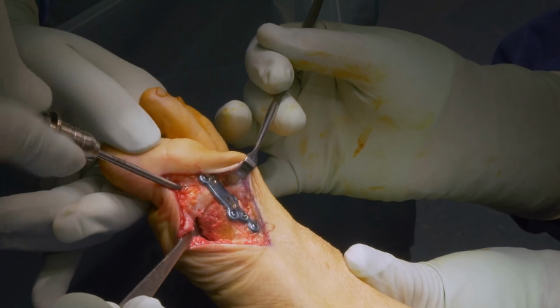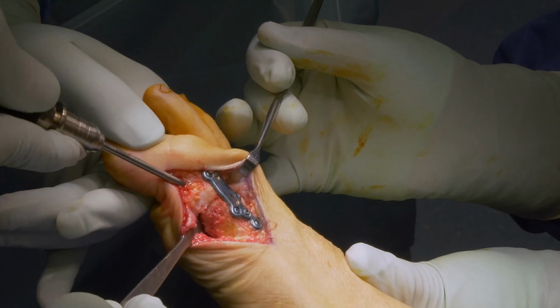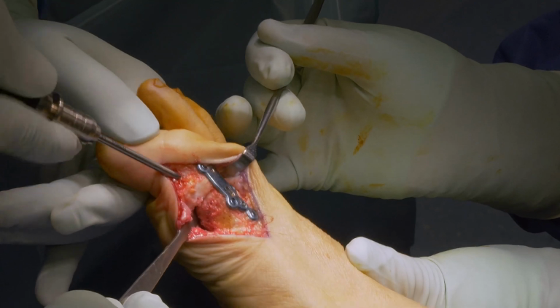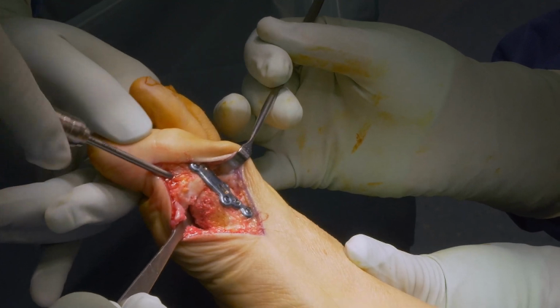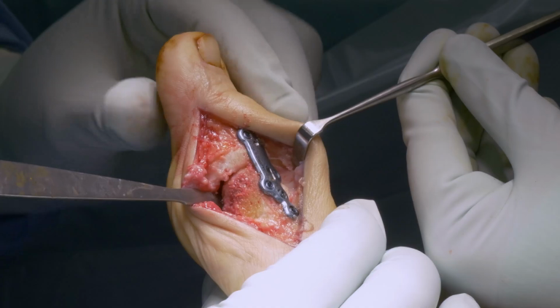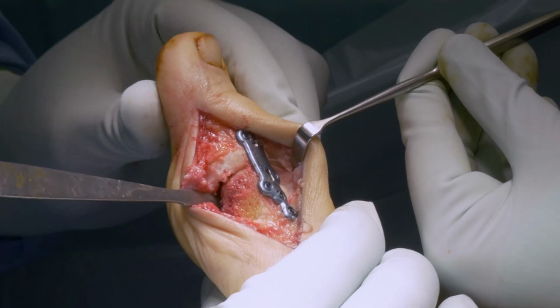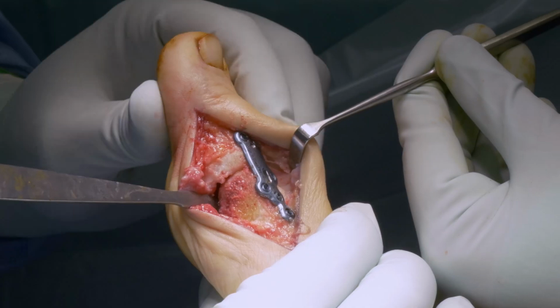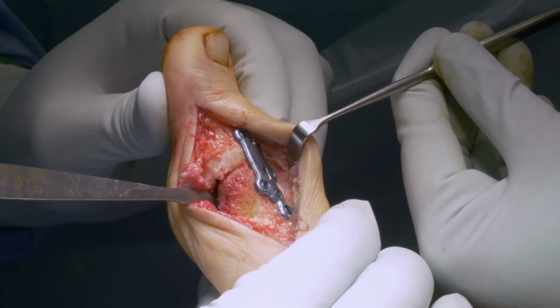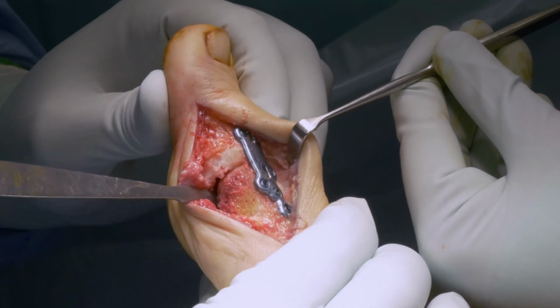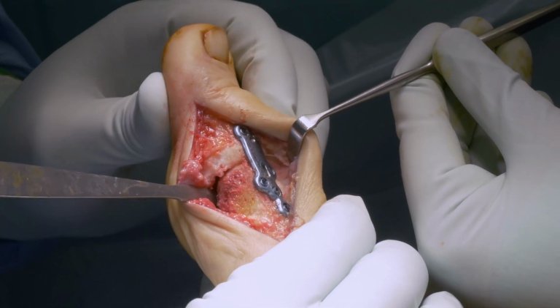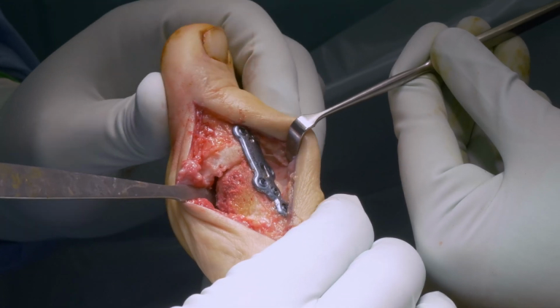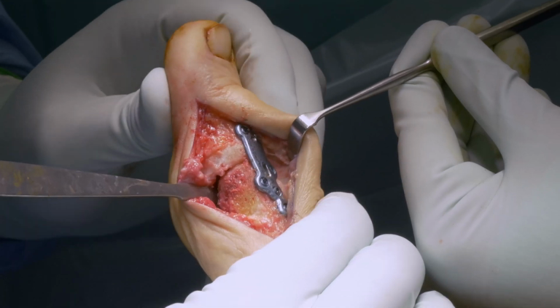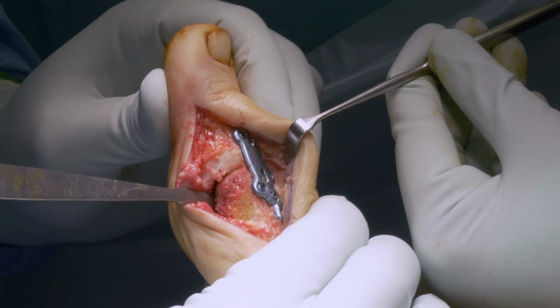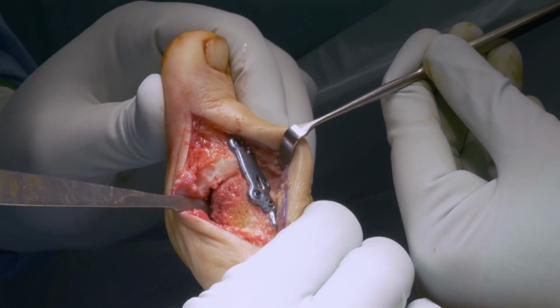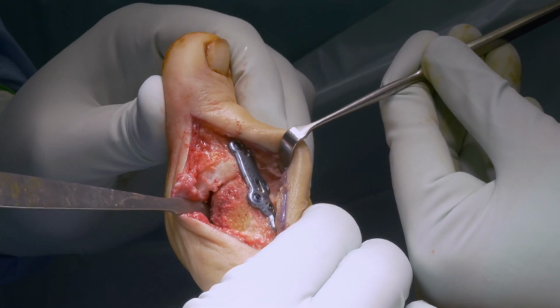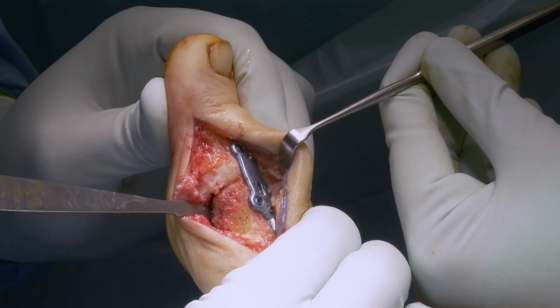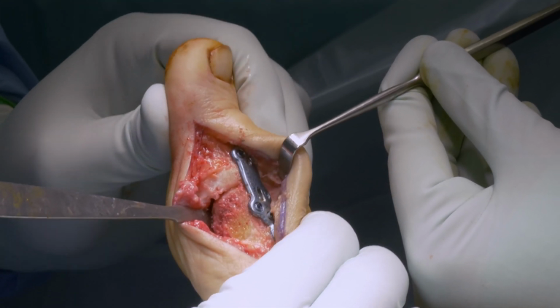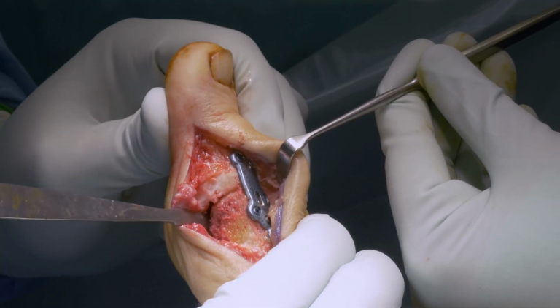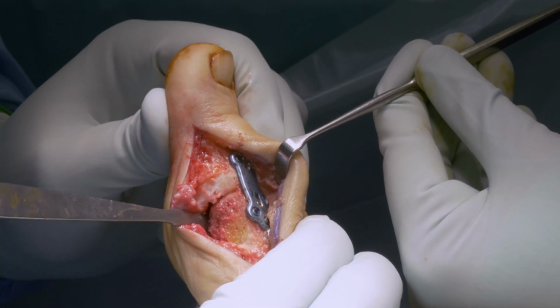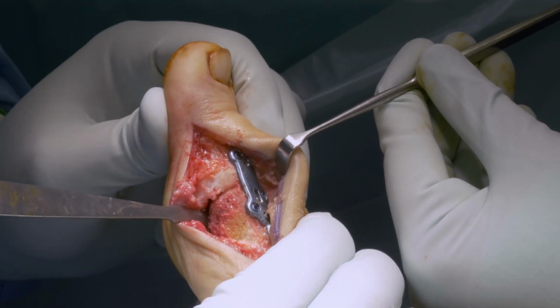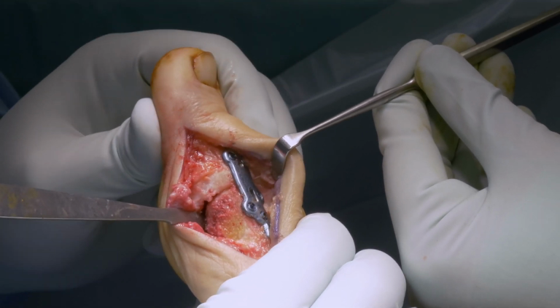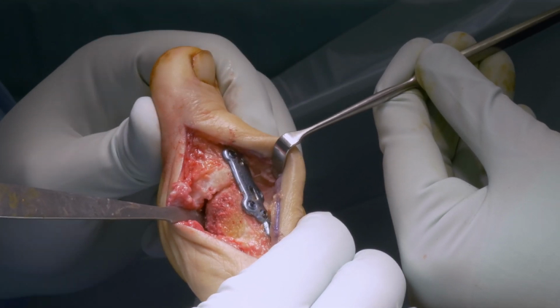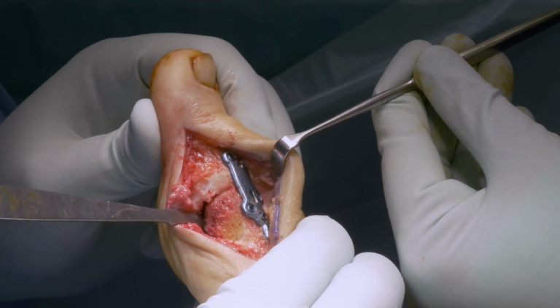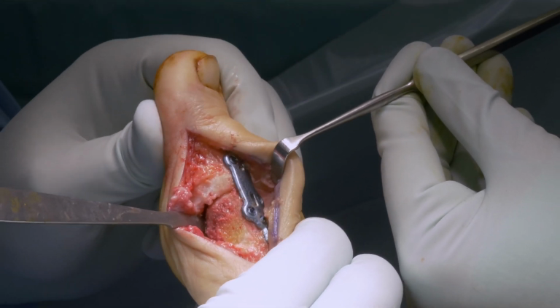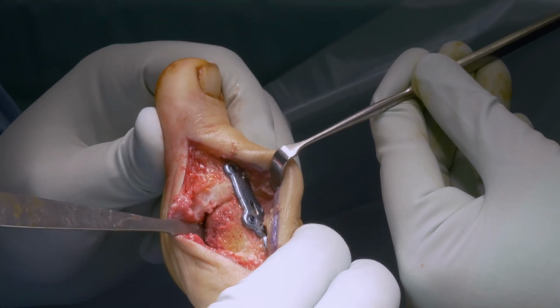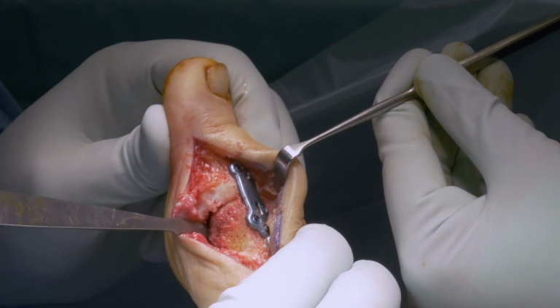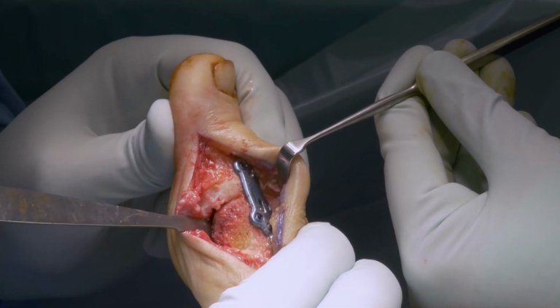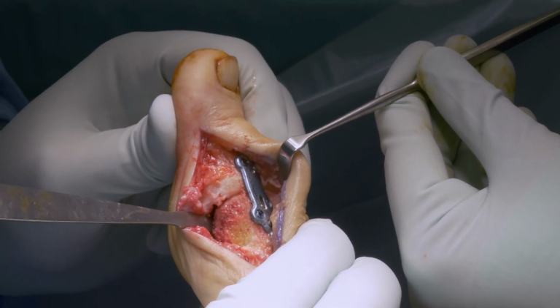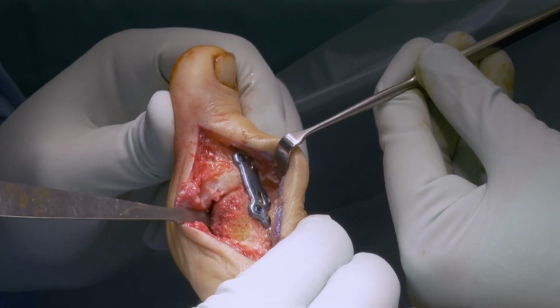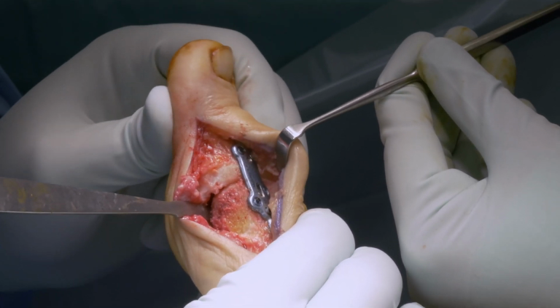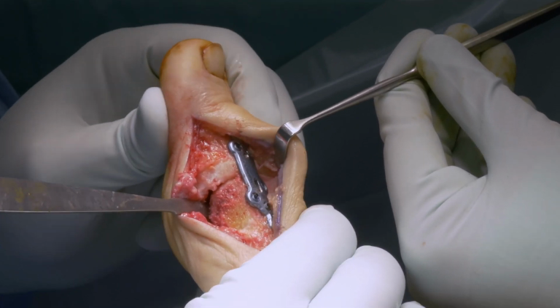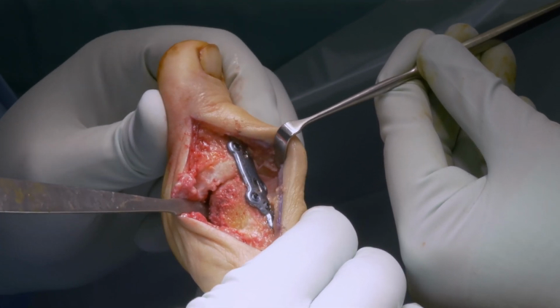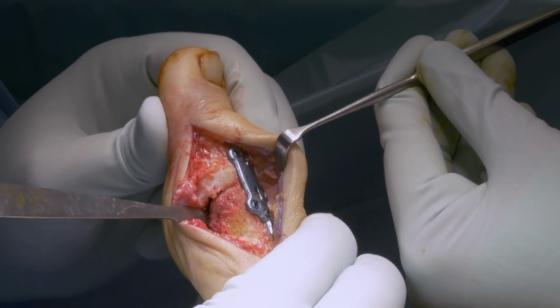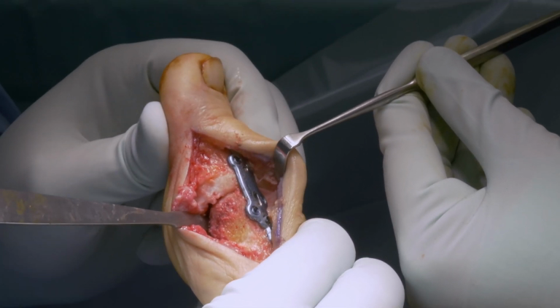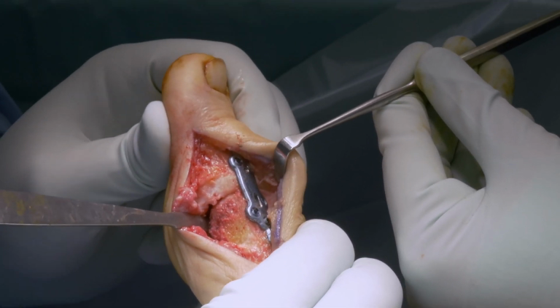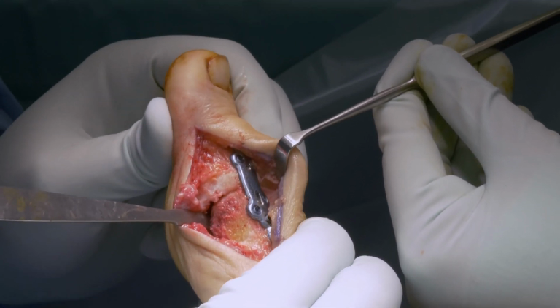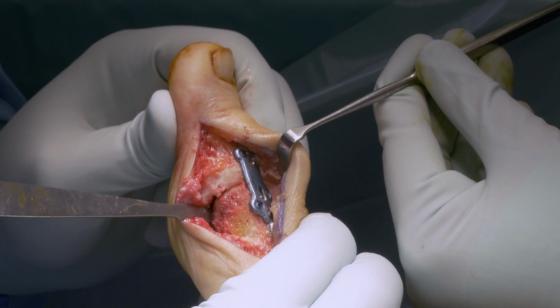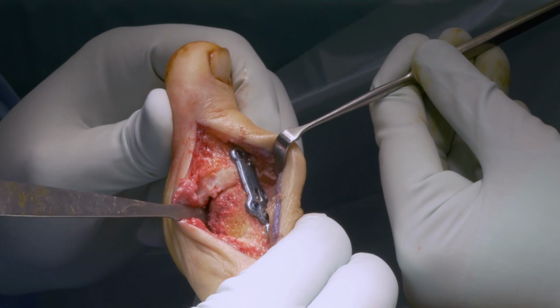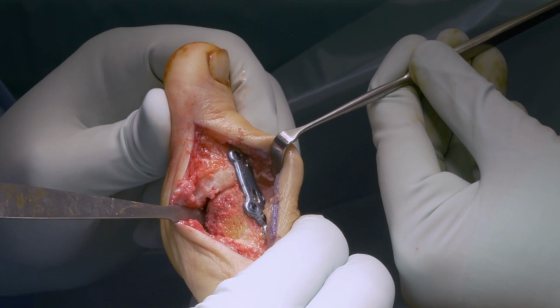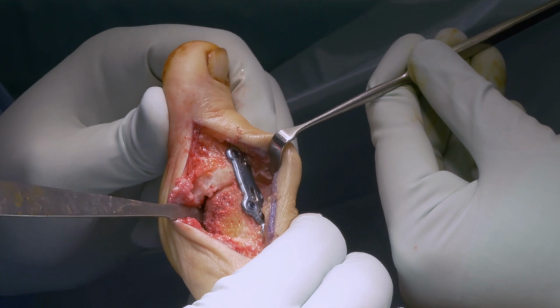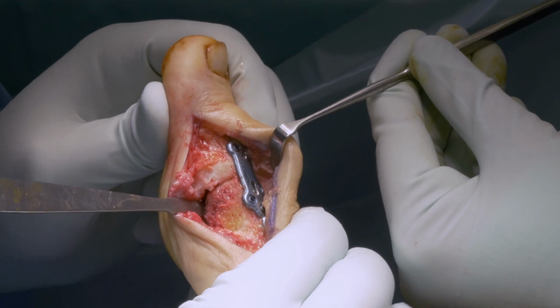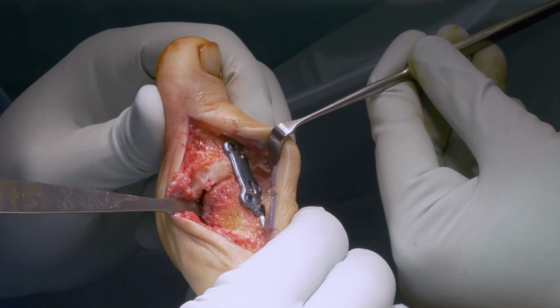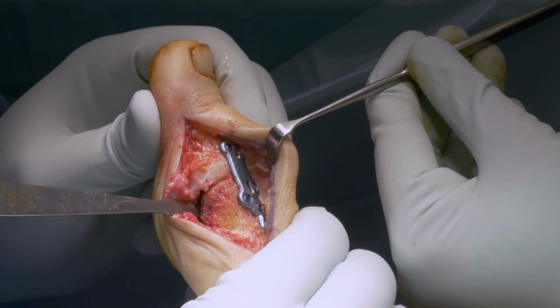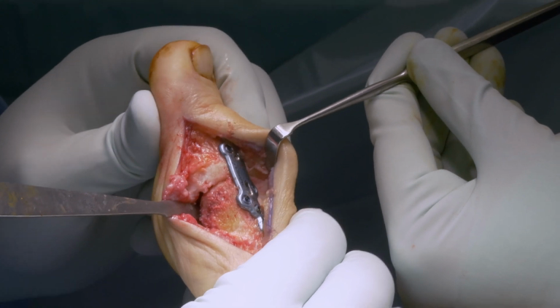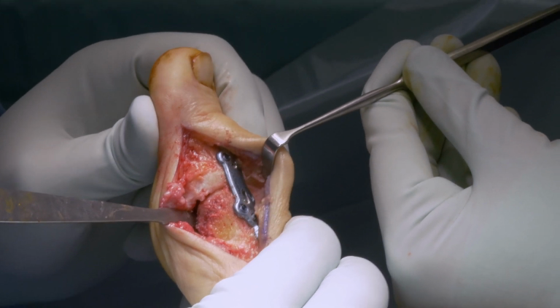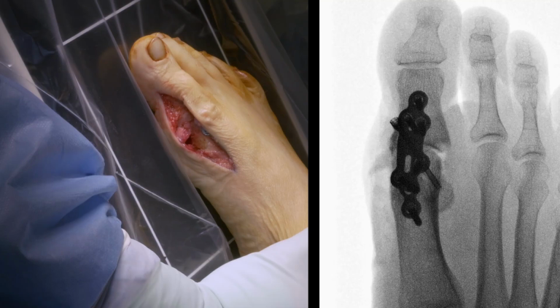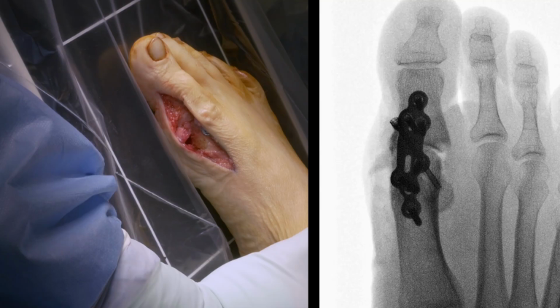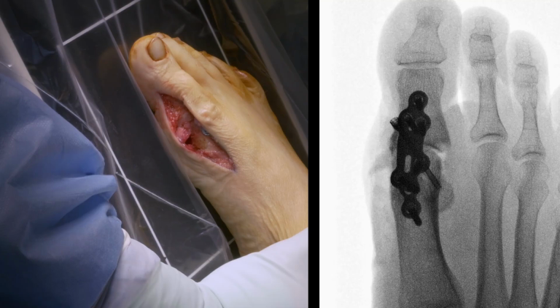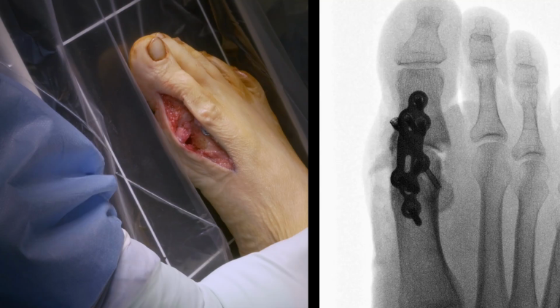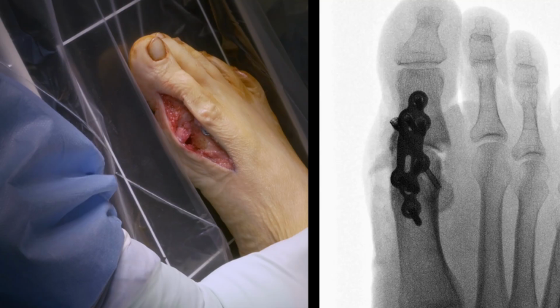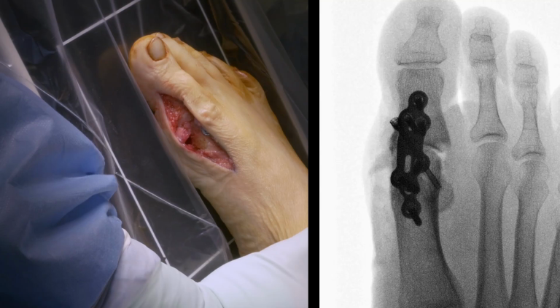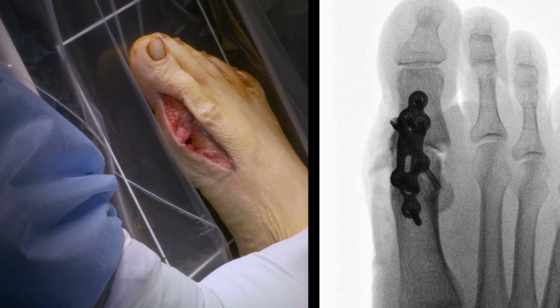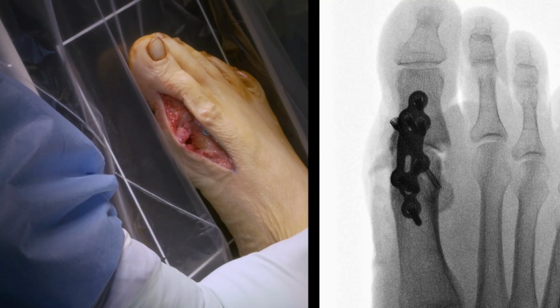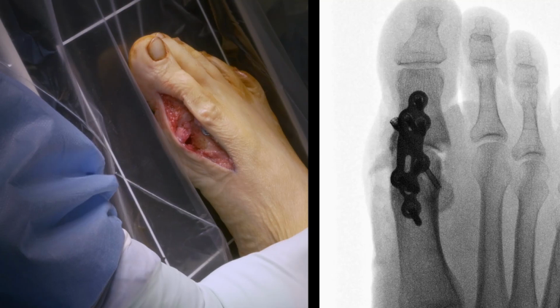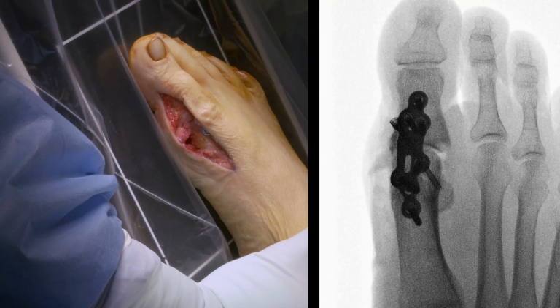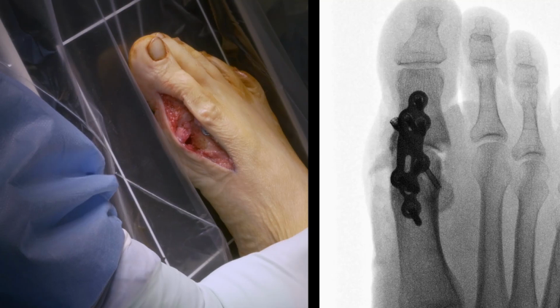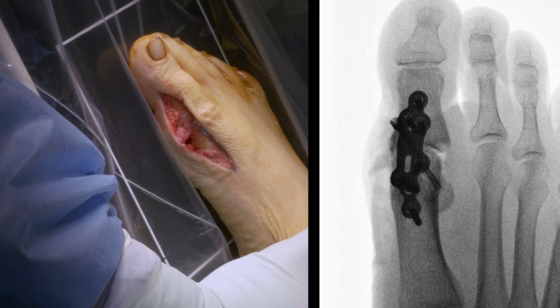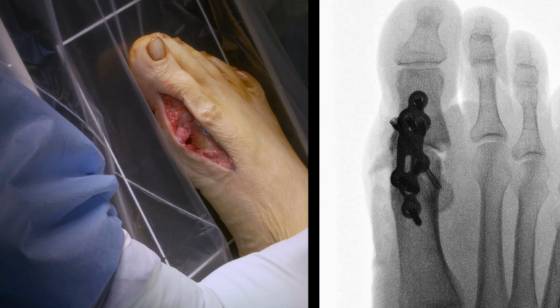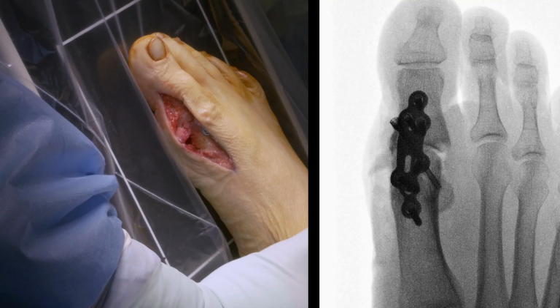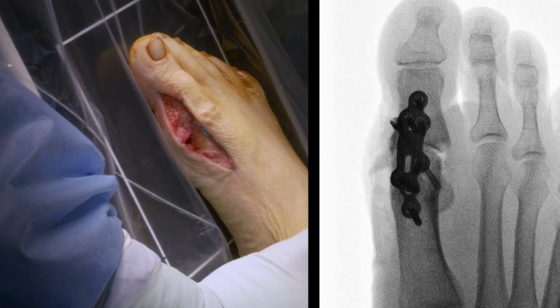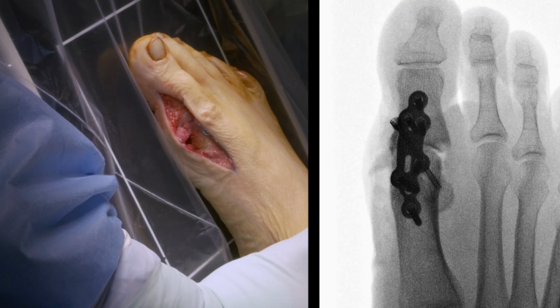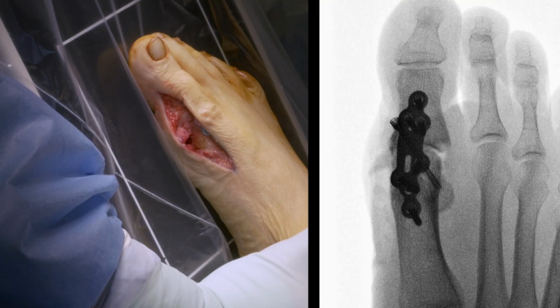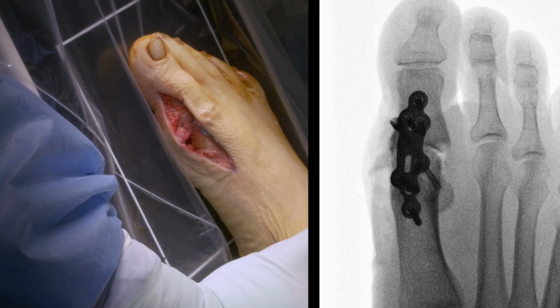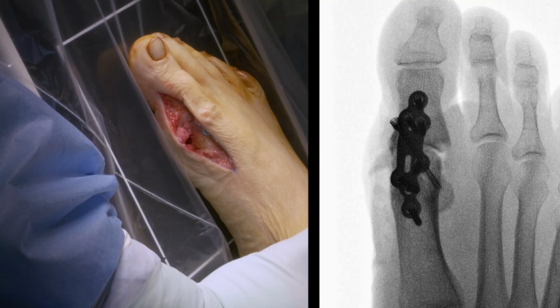Now the joint is completely stable. Final control of the position with simulated weight bearing under the fluoroscan.